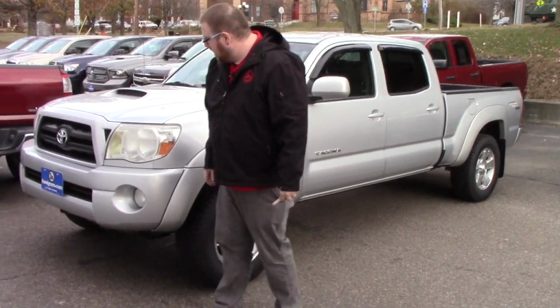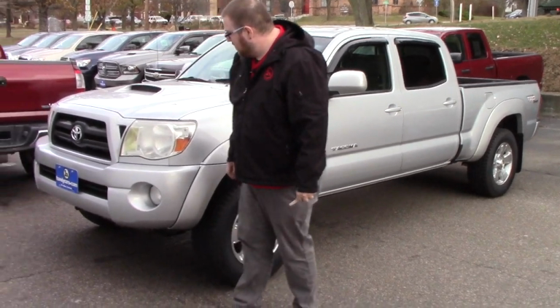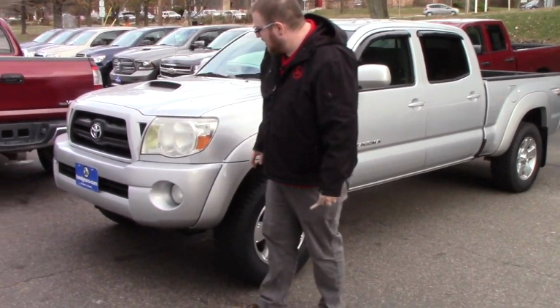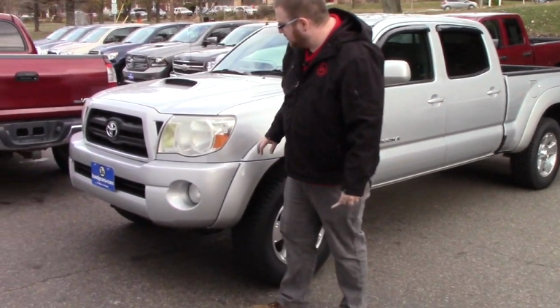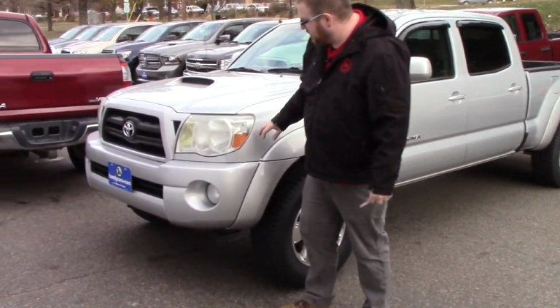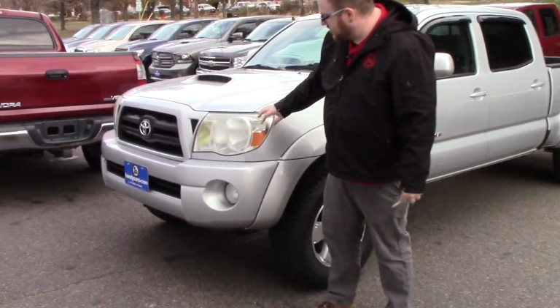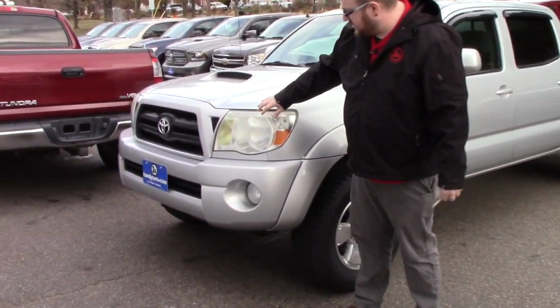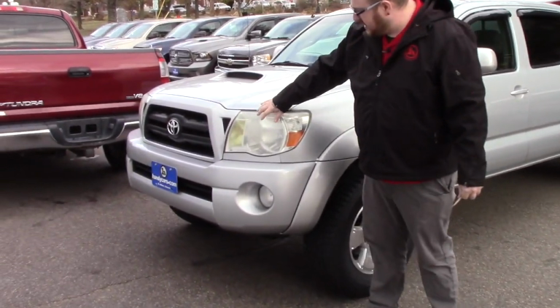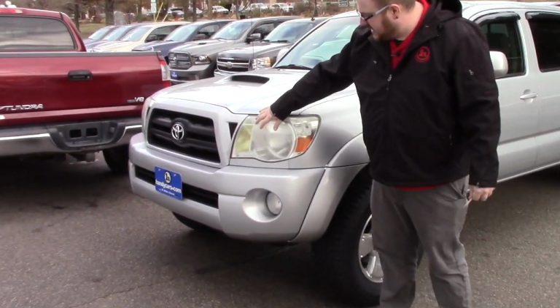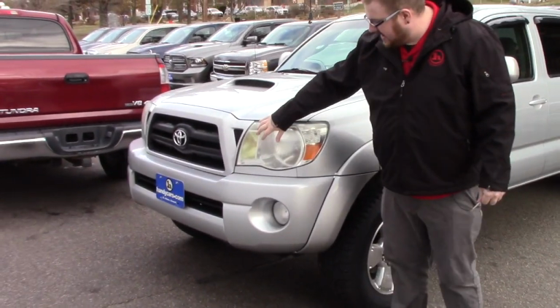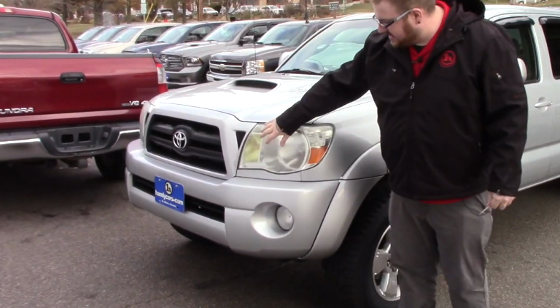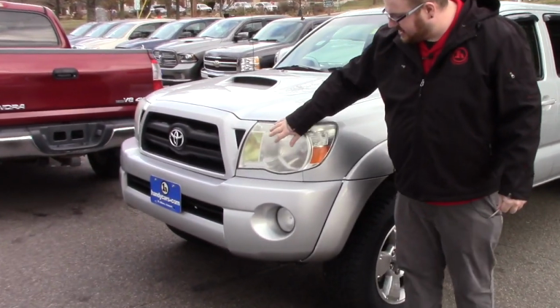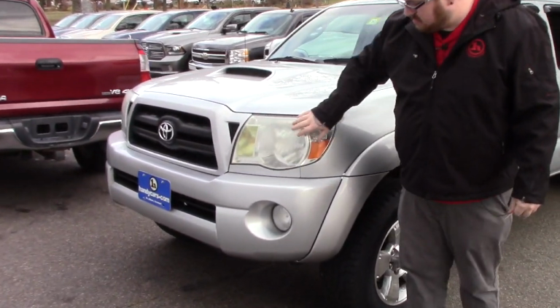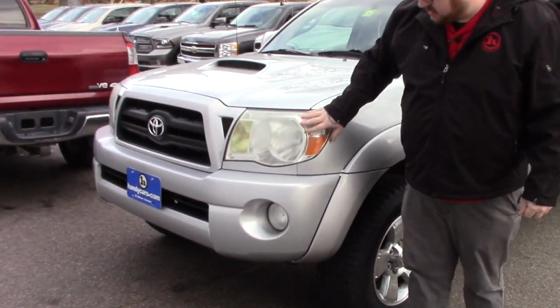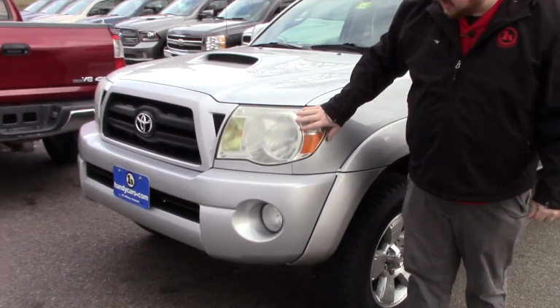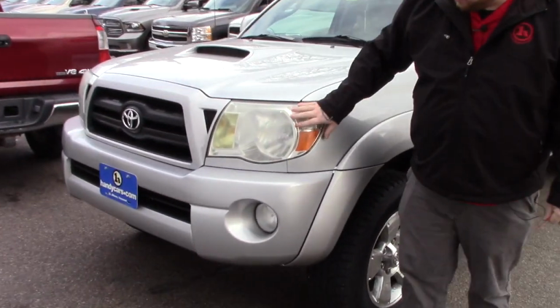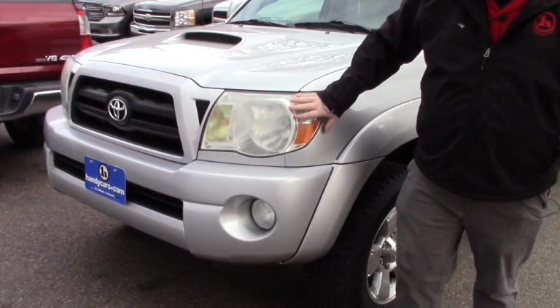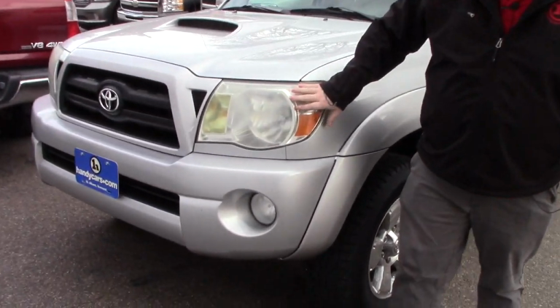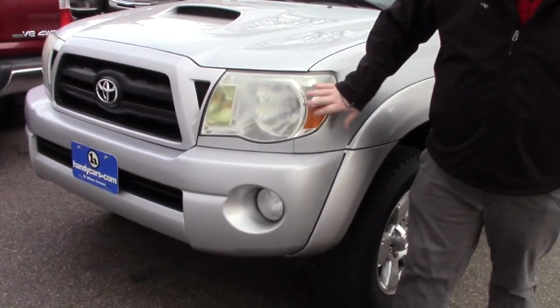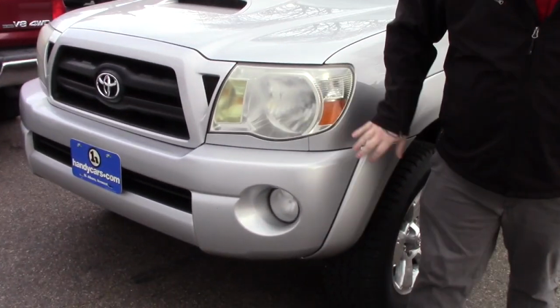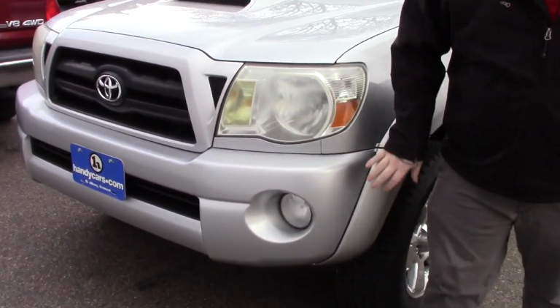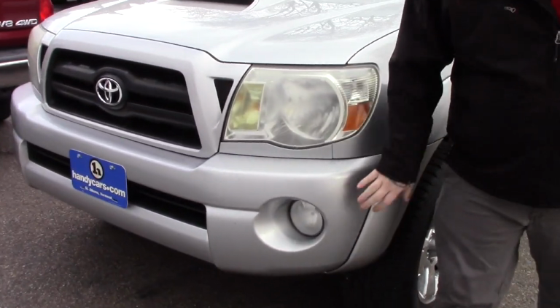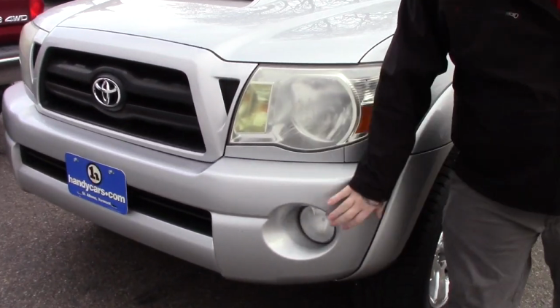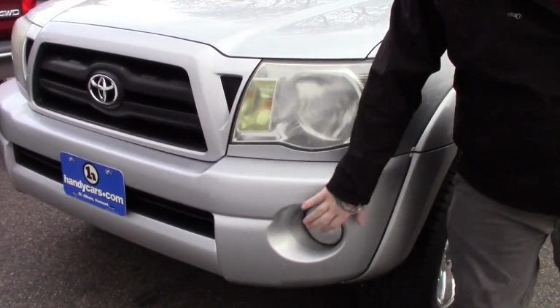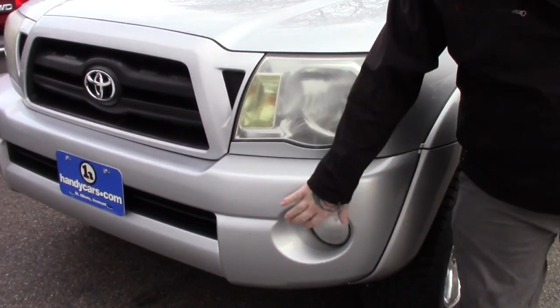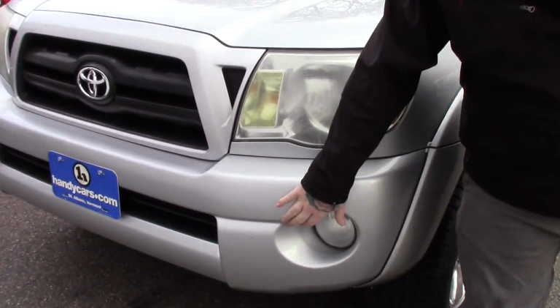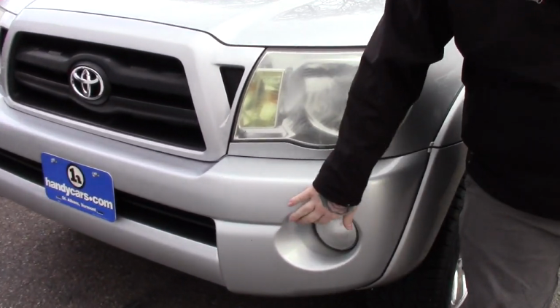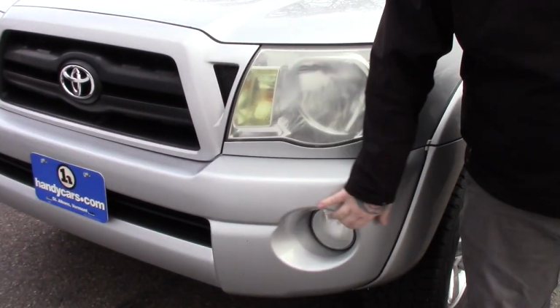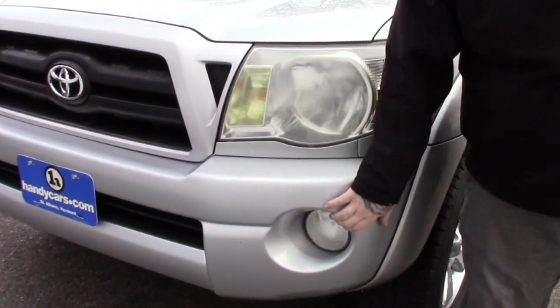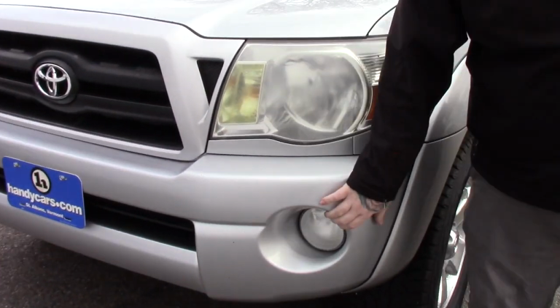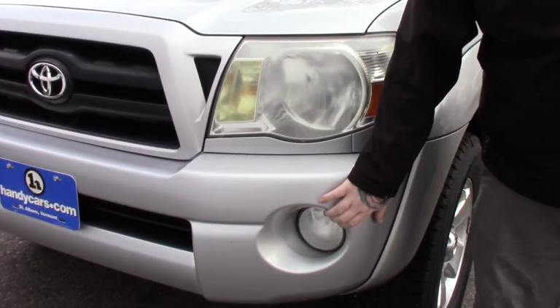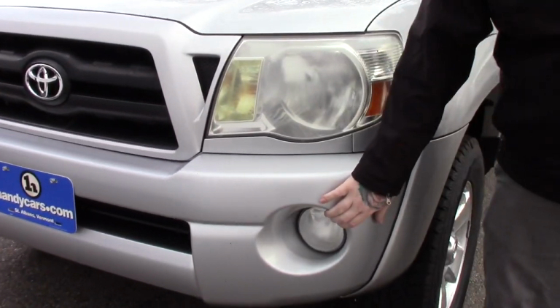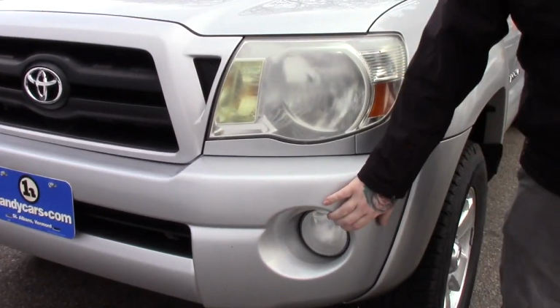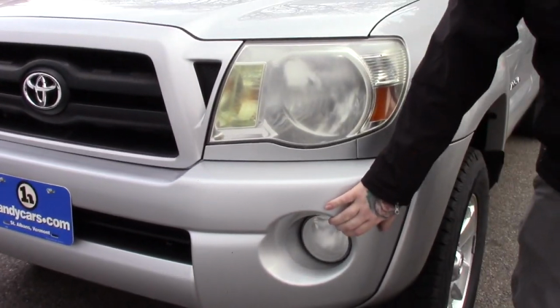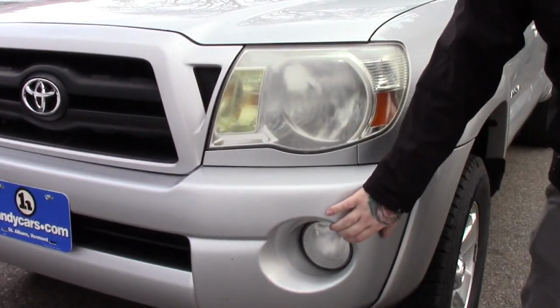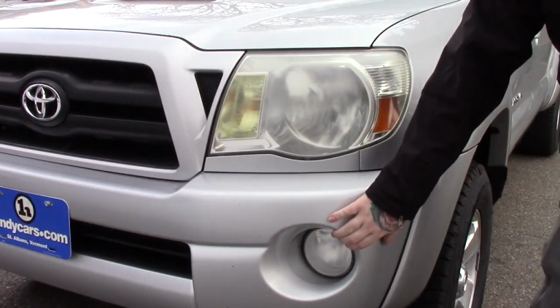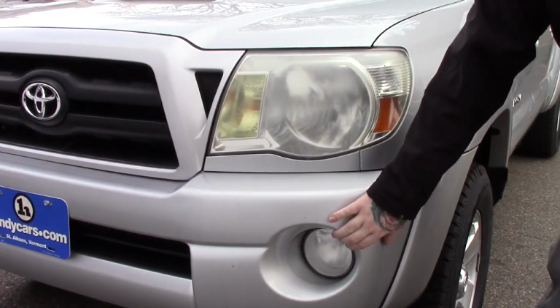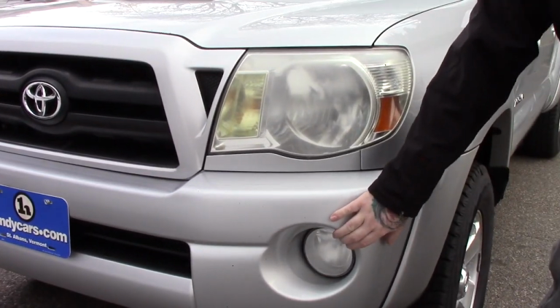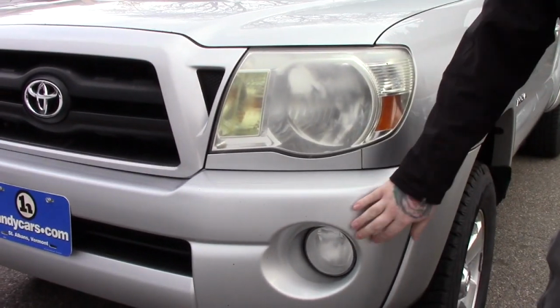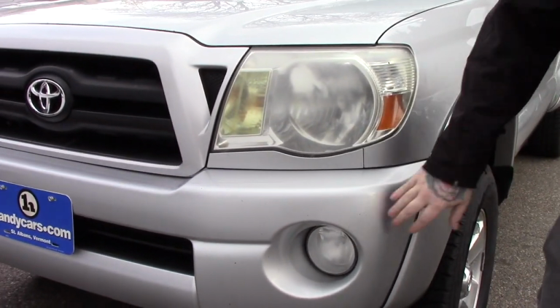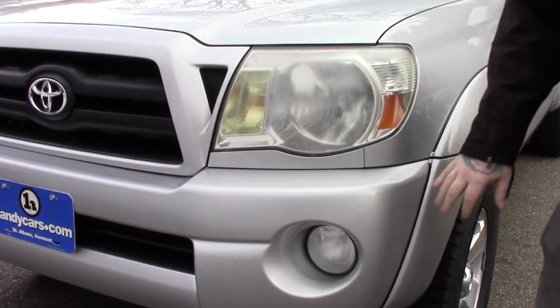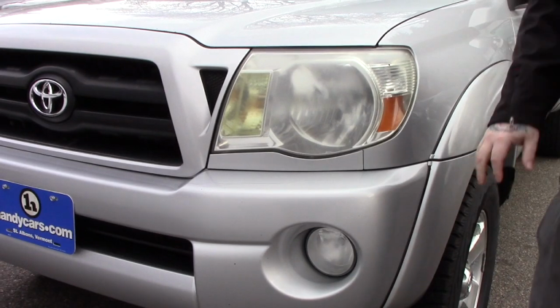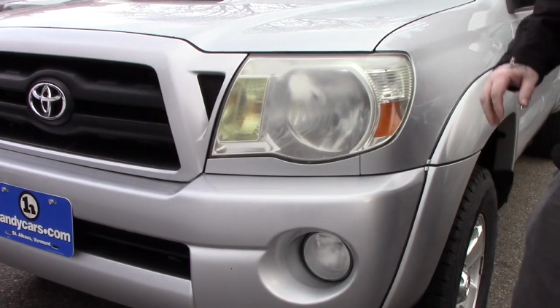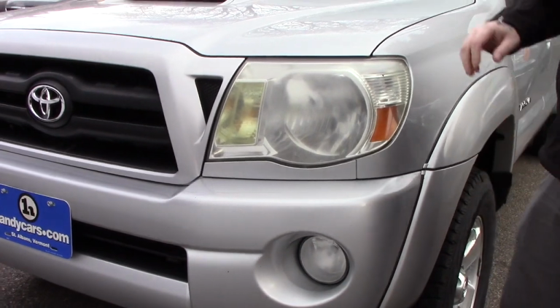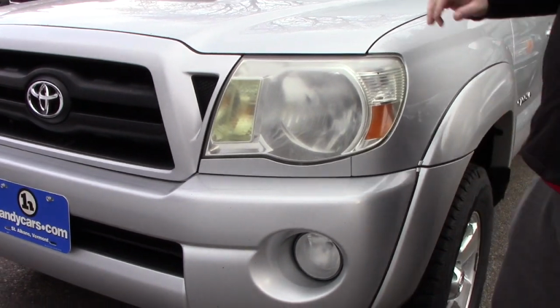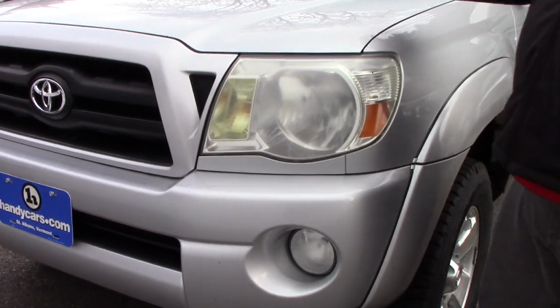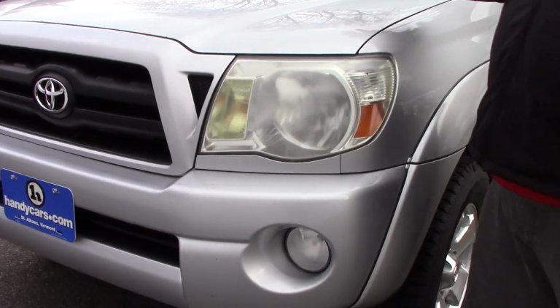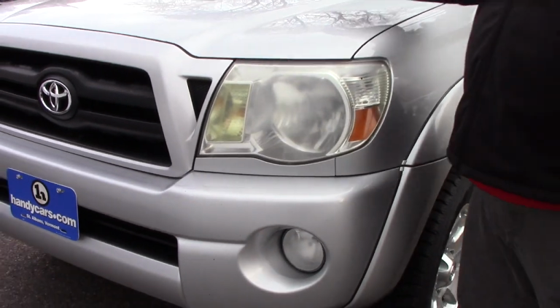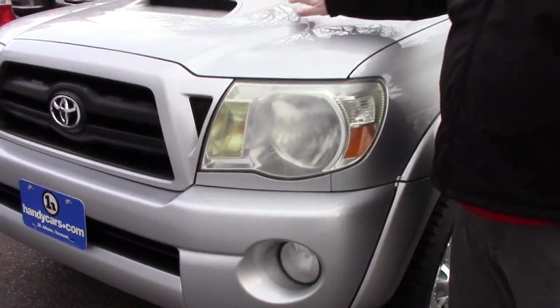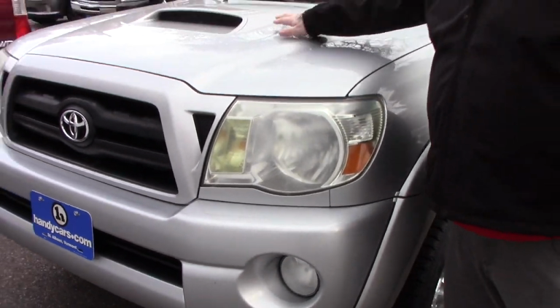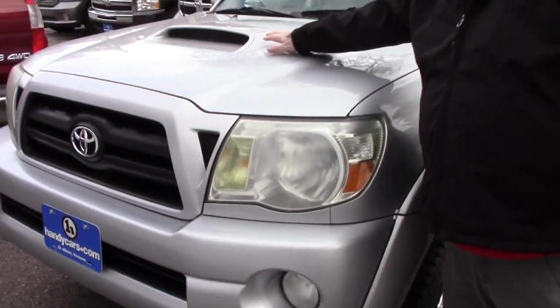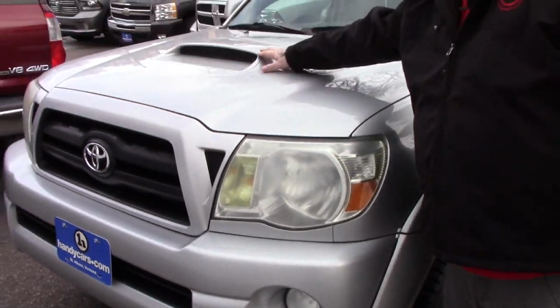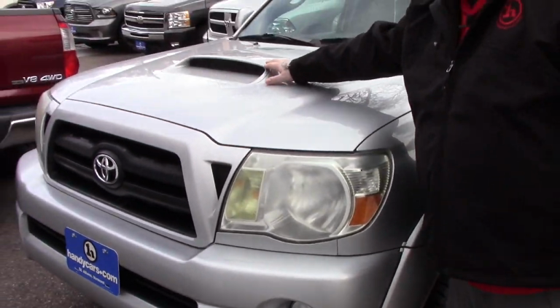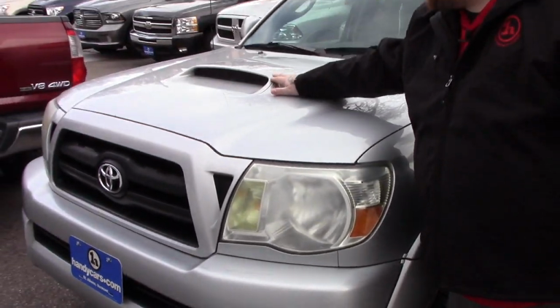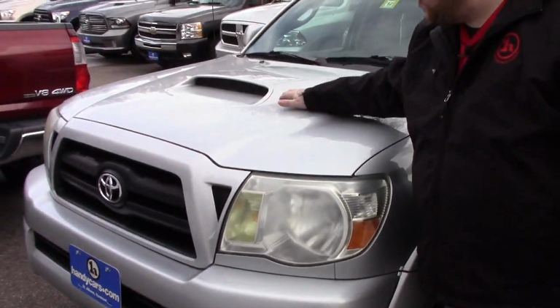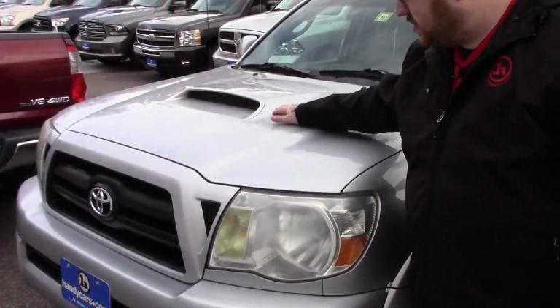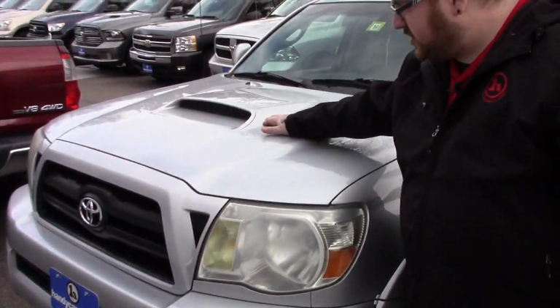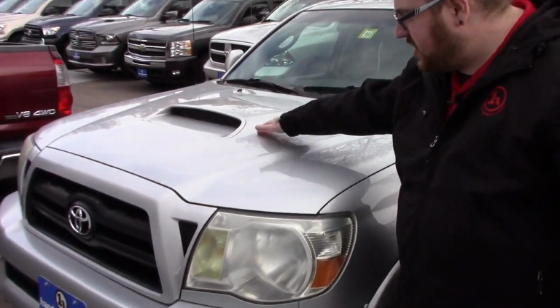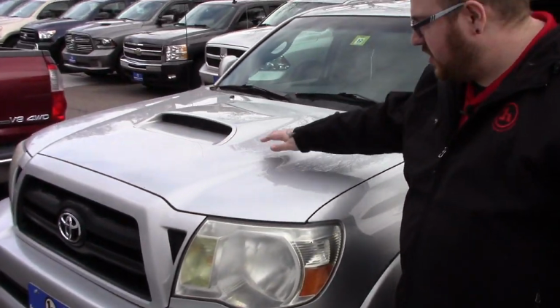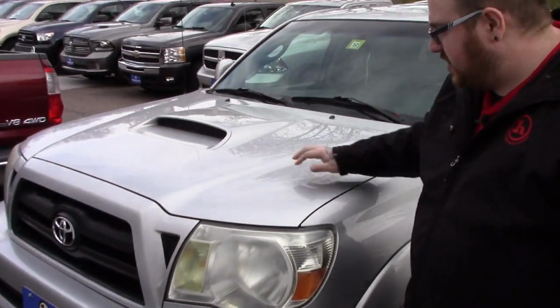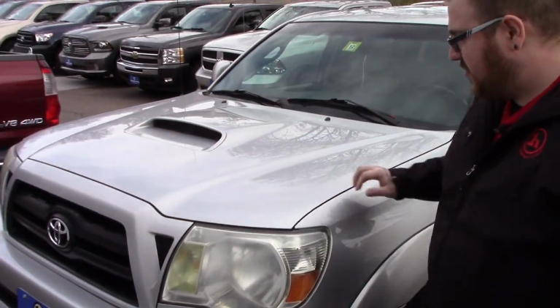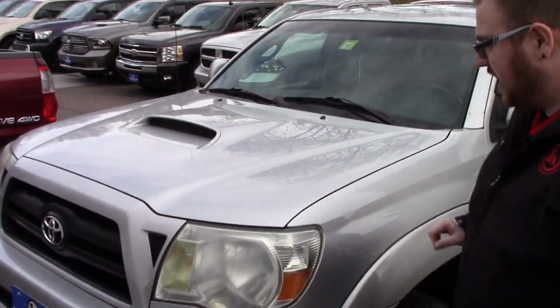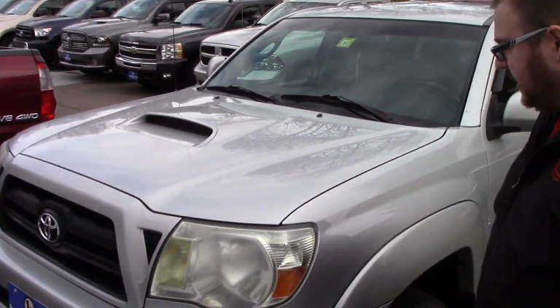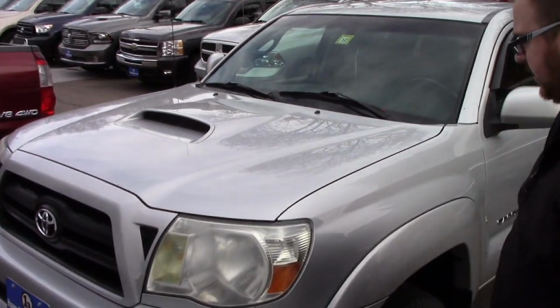As you can see it has the multi-reflector headlights, you've got the fog lights integrated into the bumper. It's got the hood scoop on it with the TRD package.